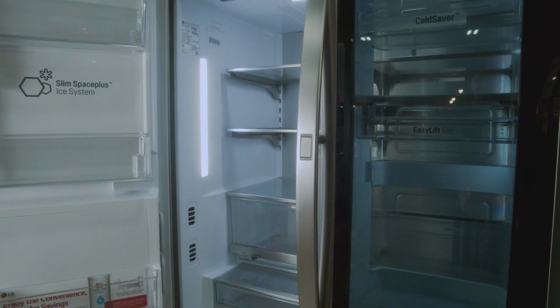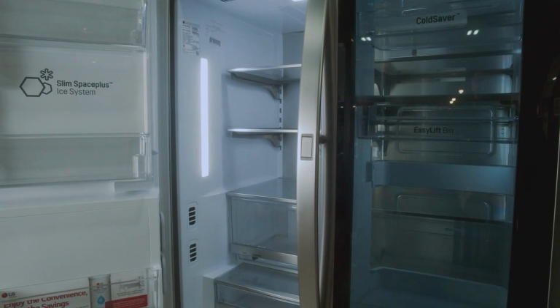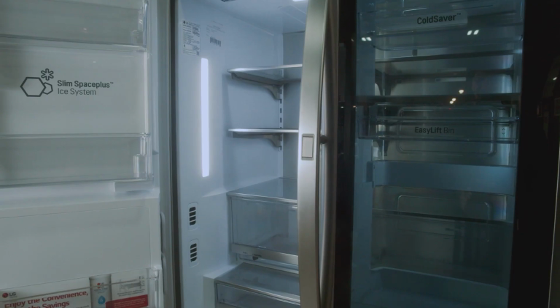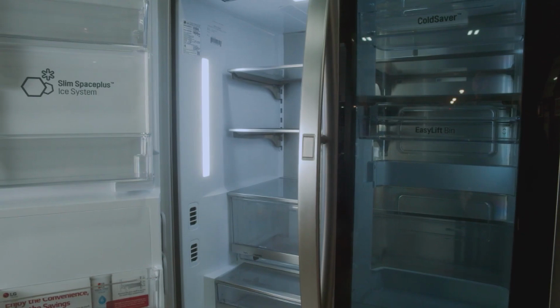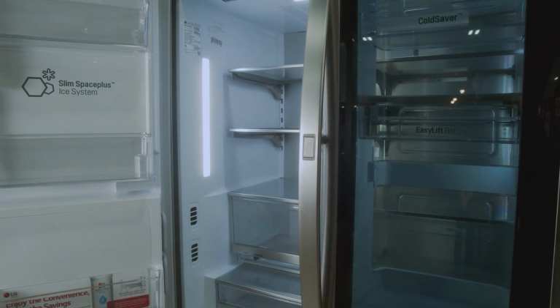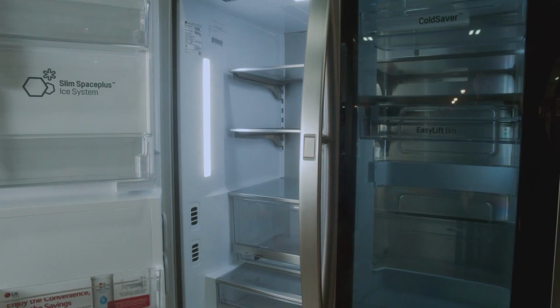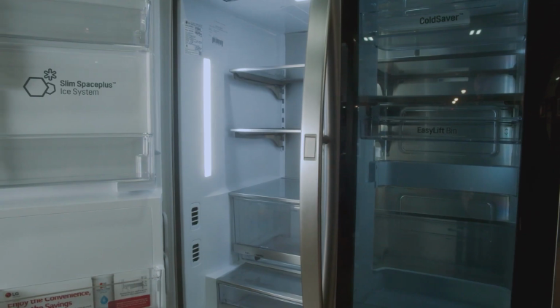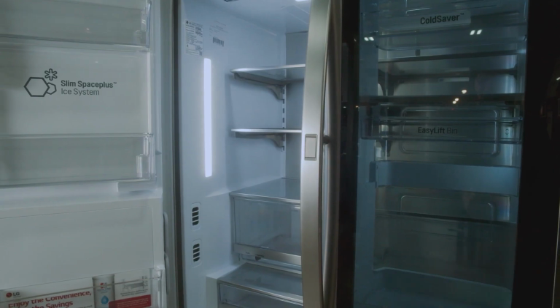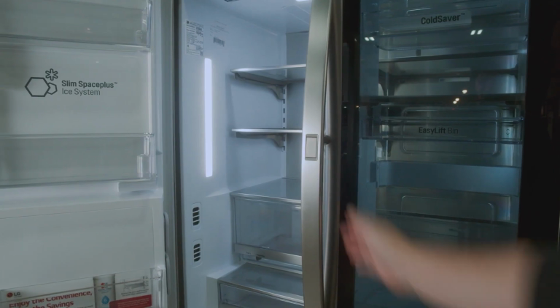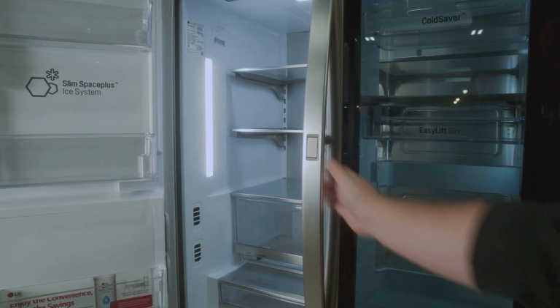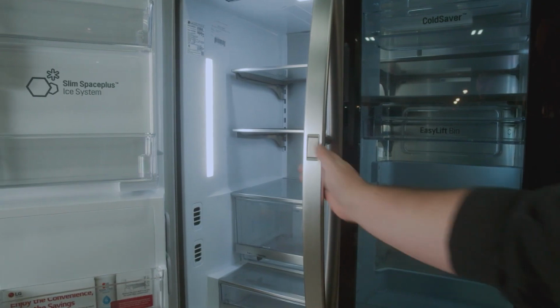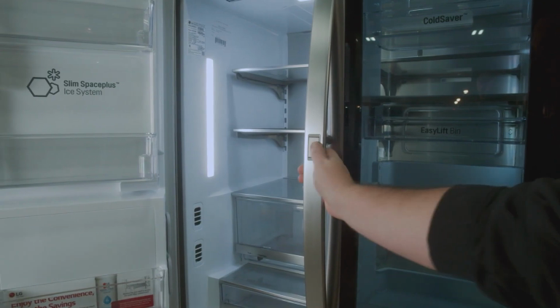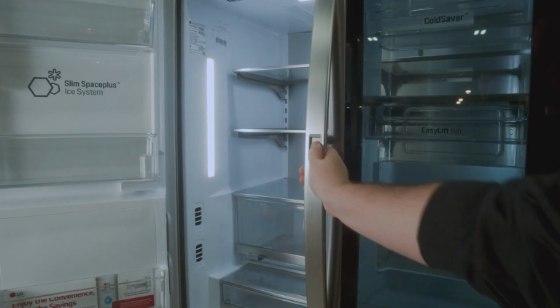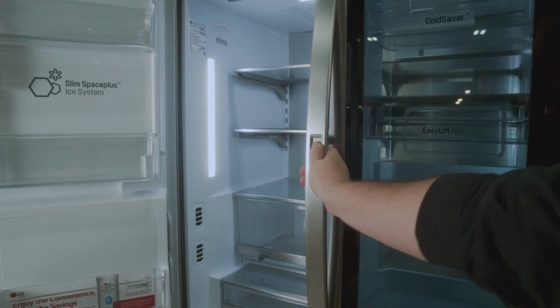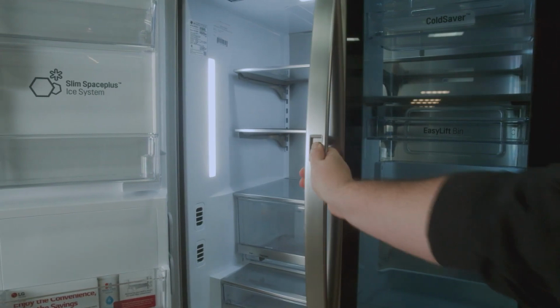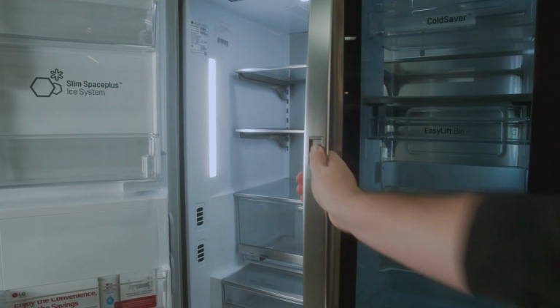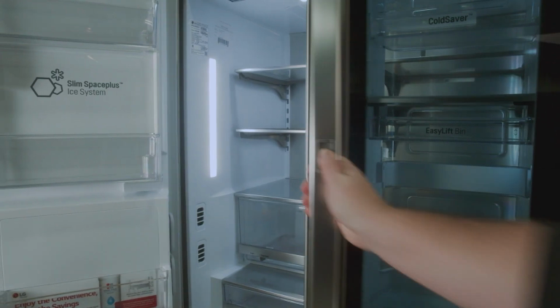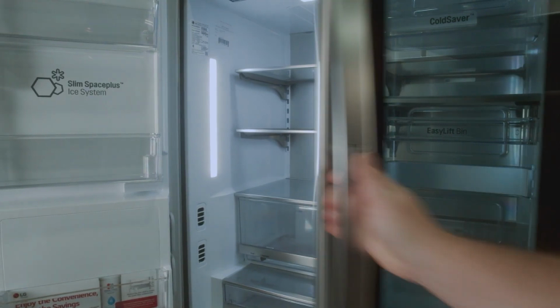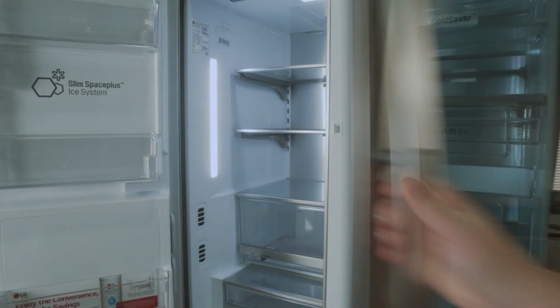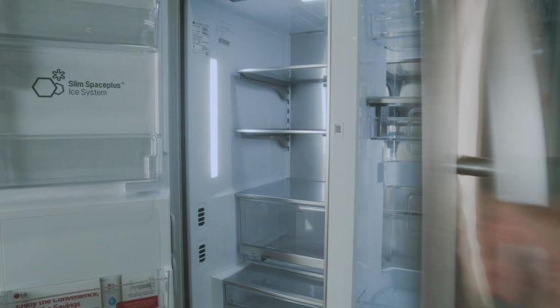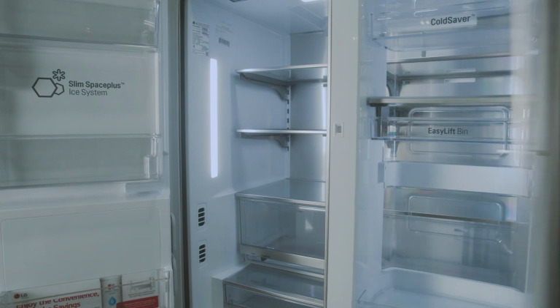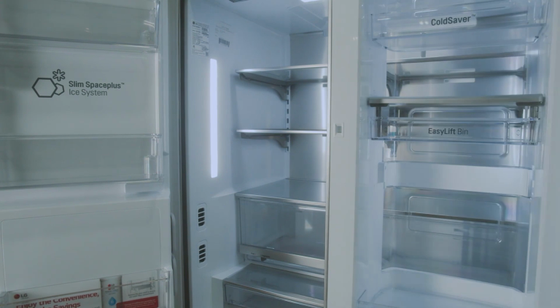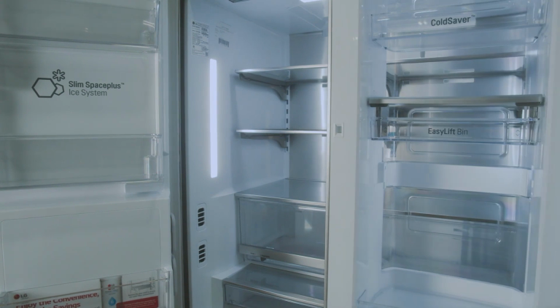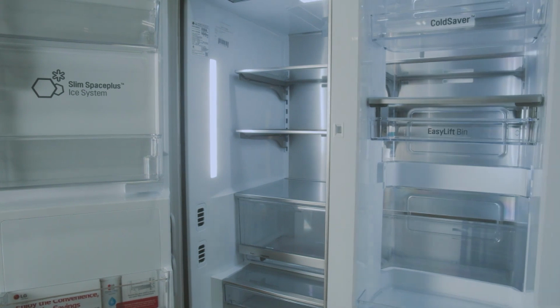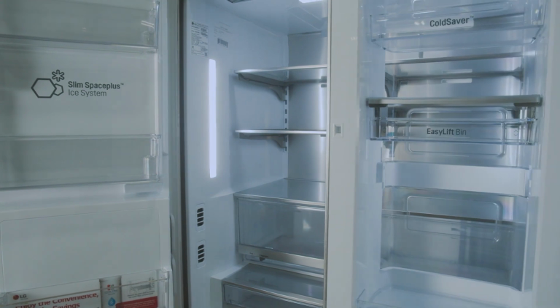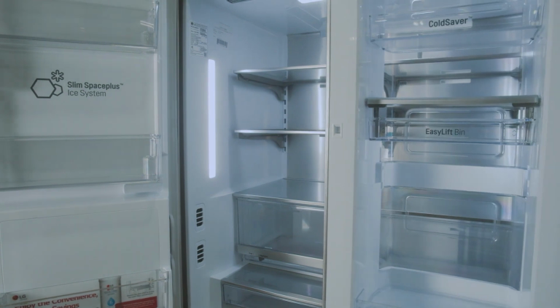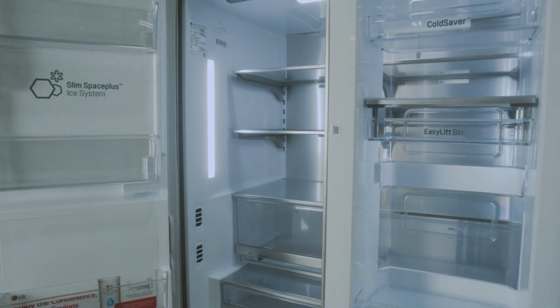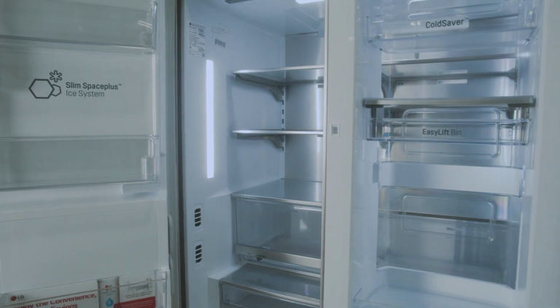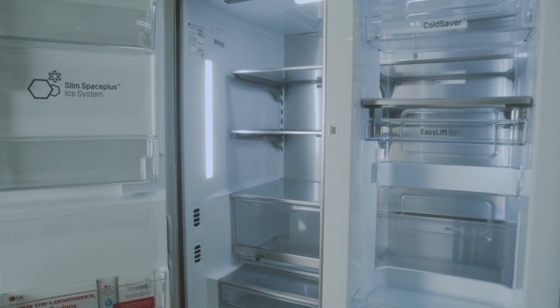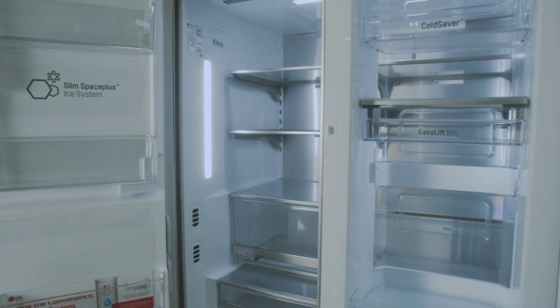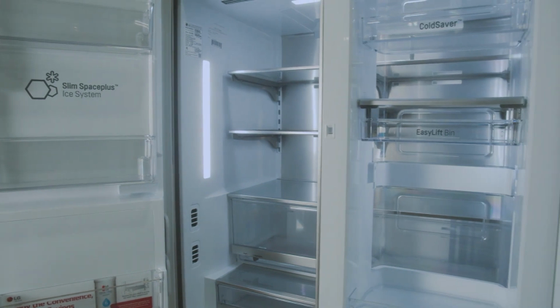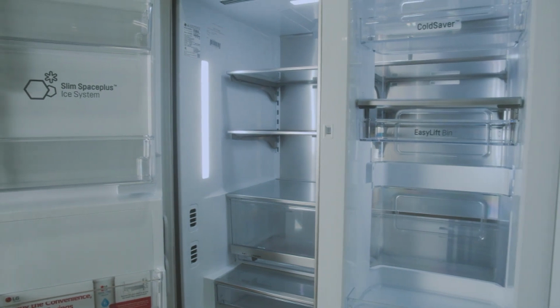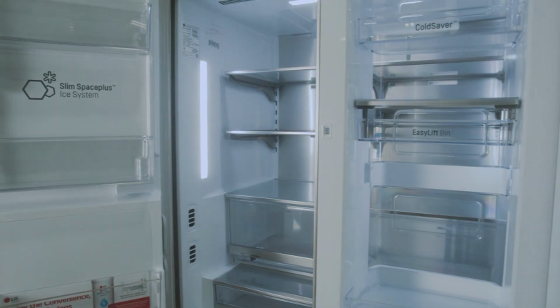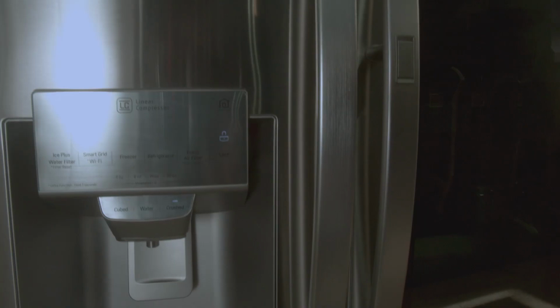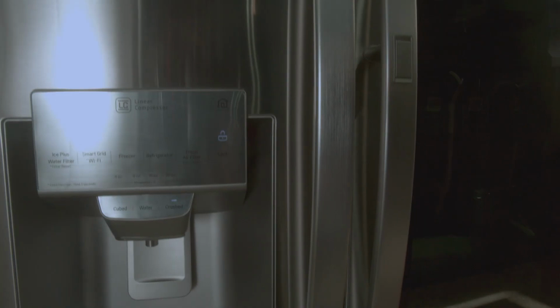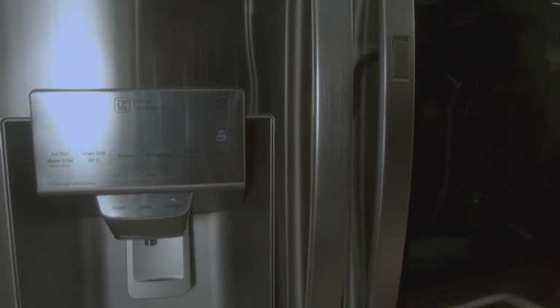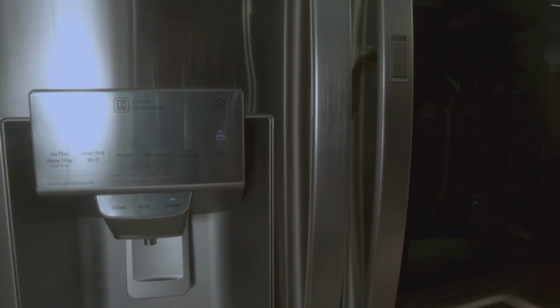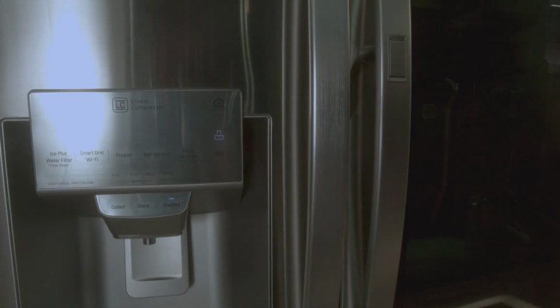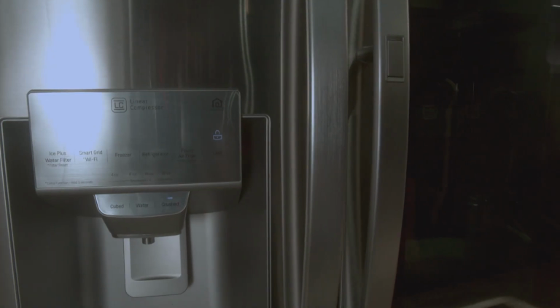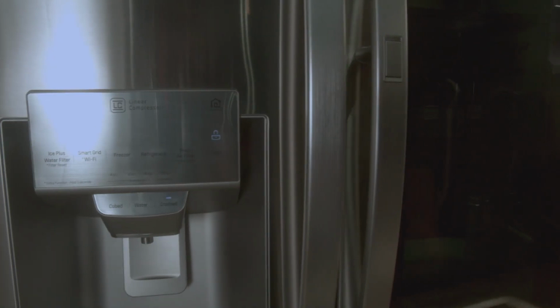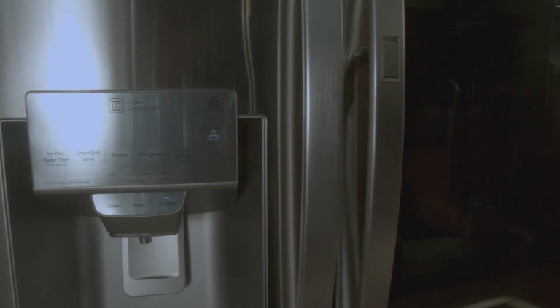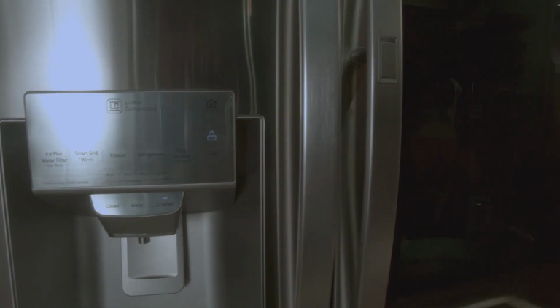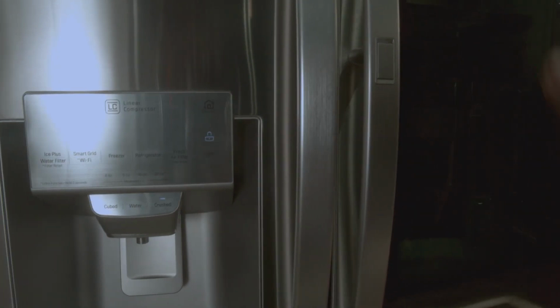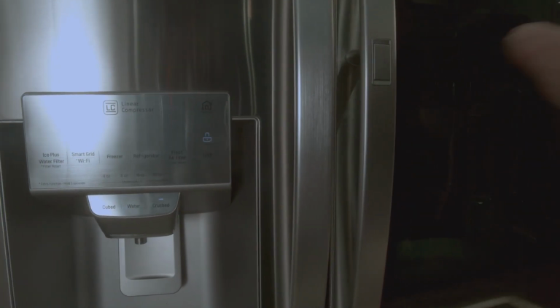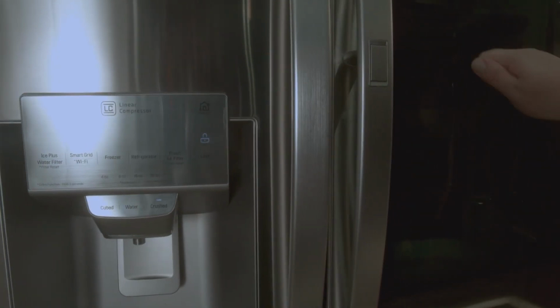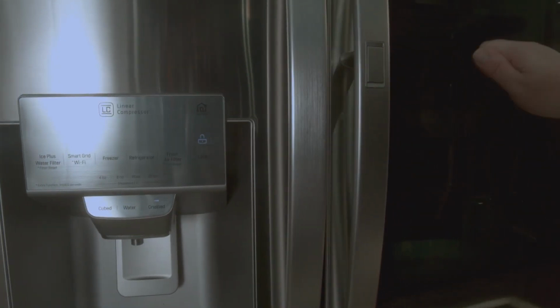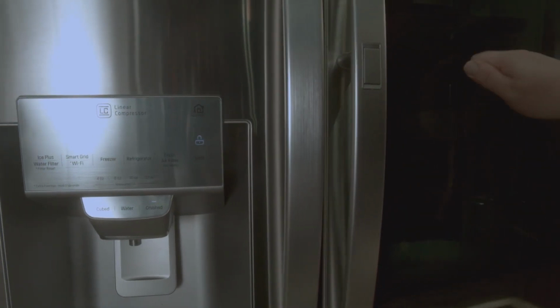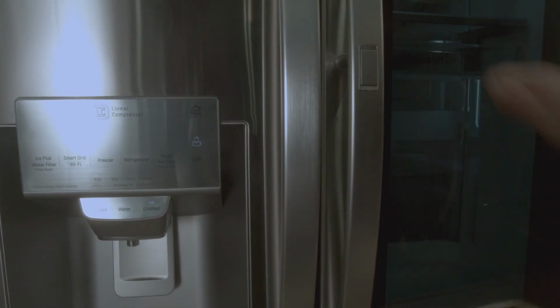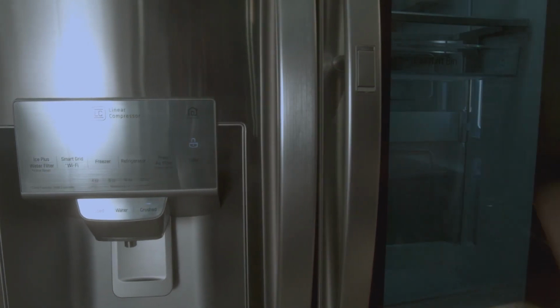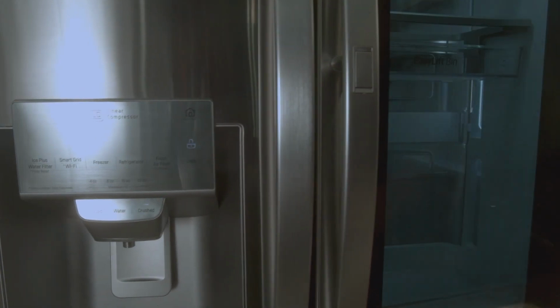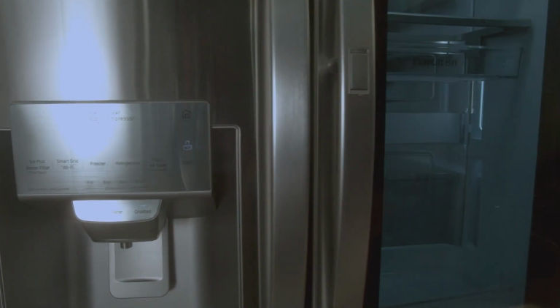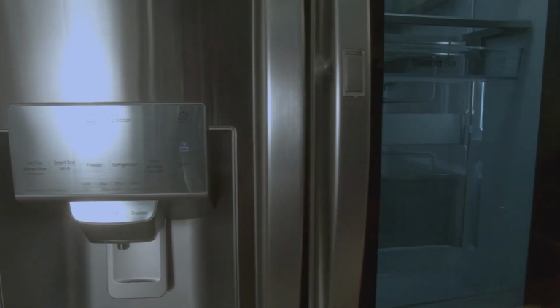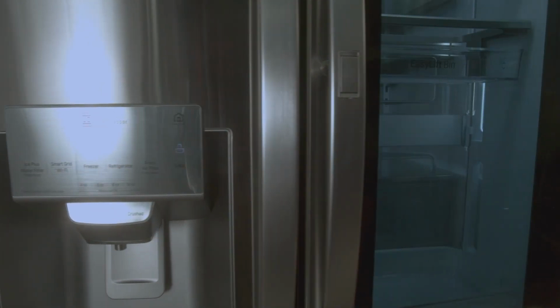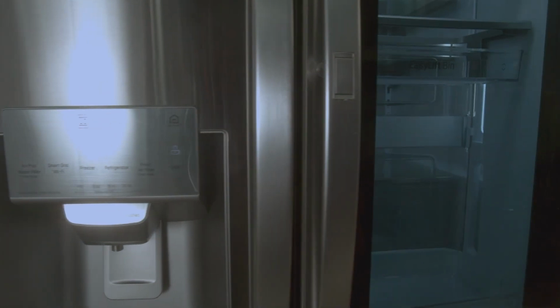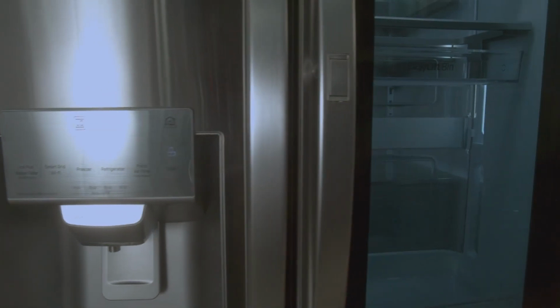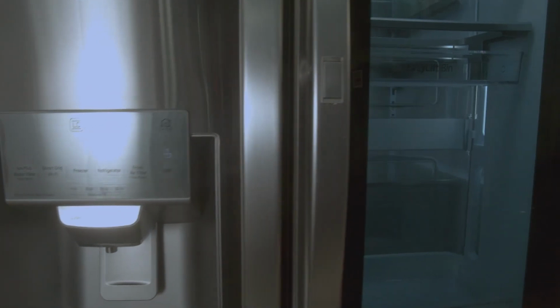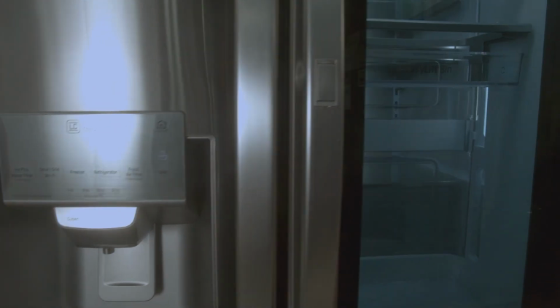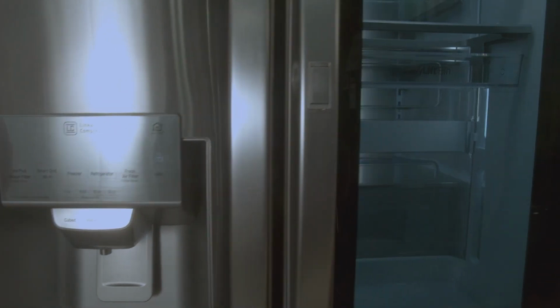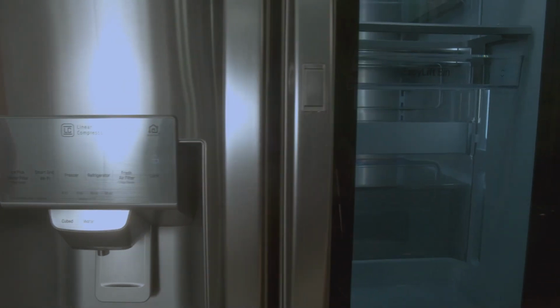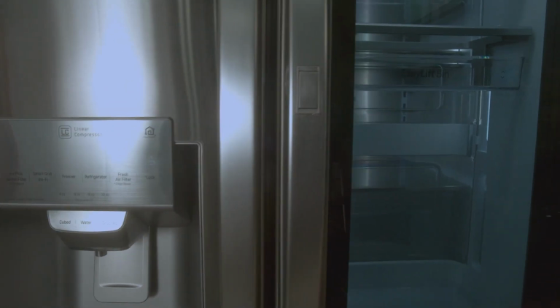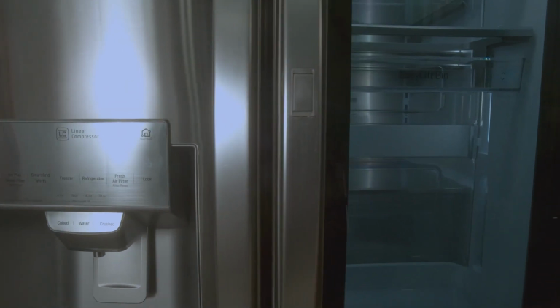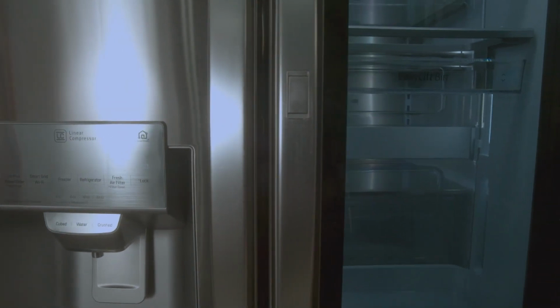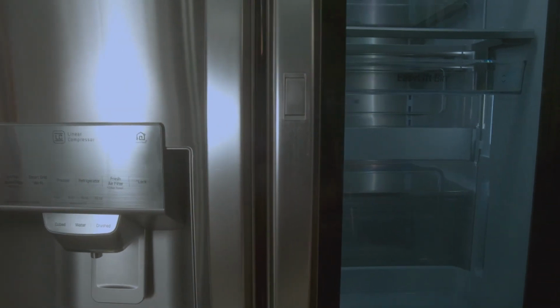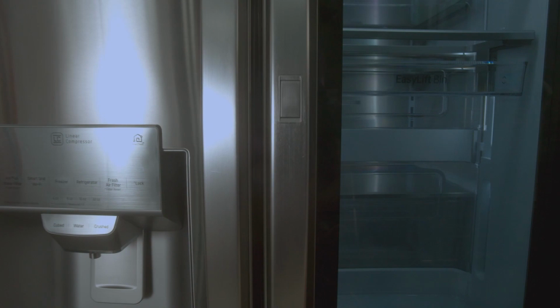So if you're looking for a refrigerator that's stylish, efficient, and easy to use, the LG French Door Refrigerator with InstaView Door-in-Door is the way to go.